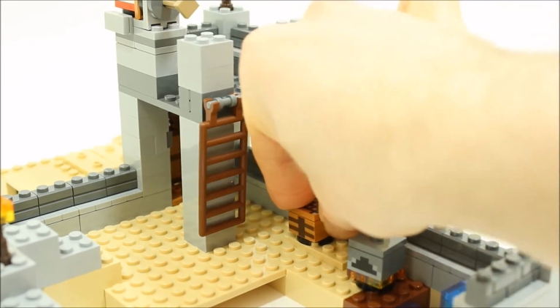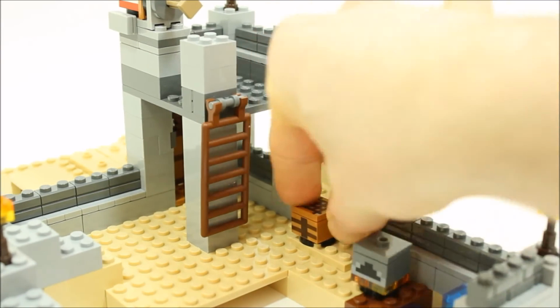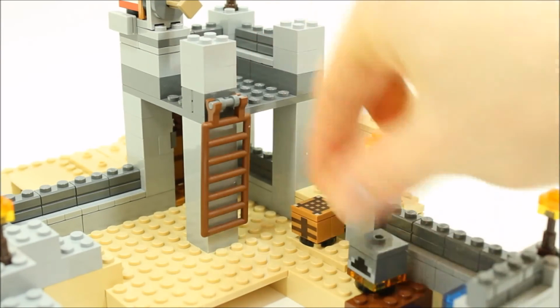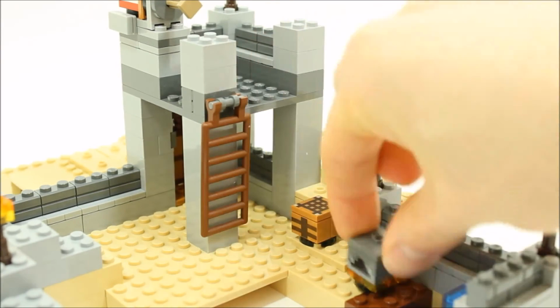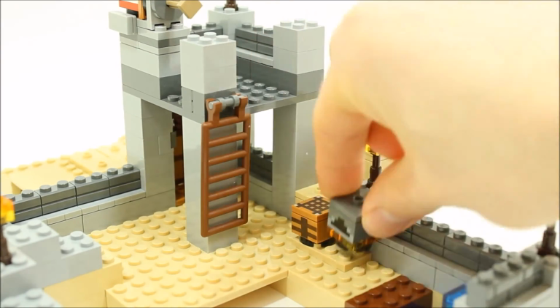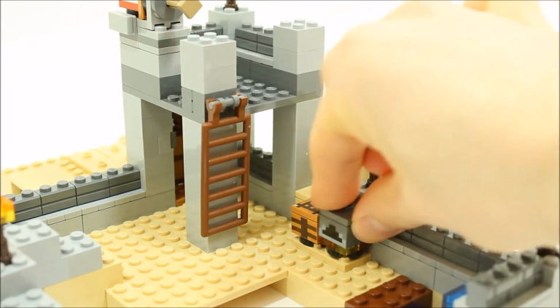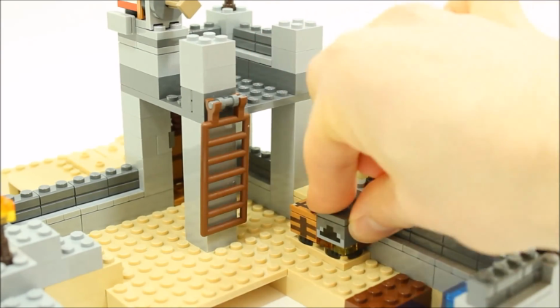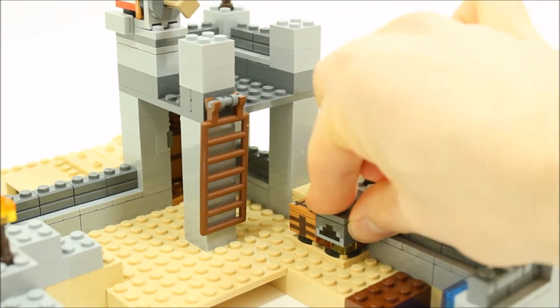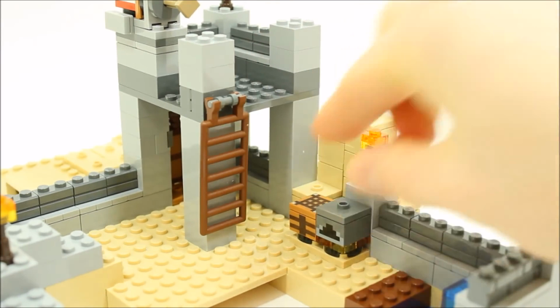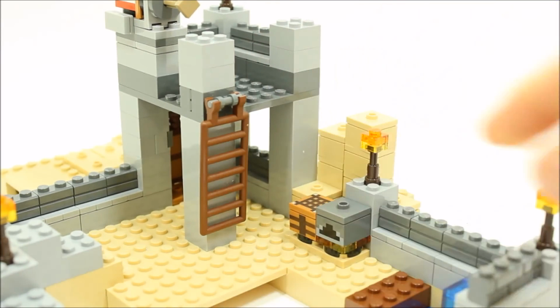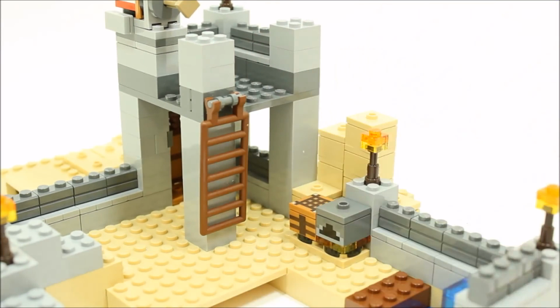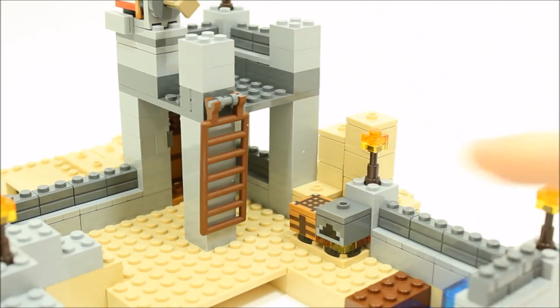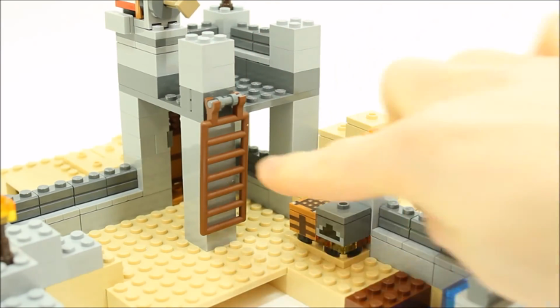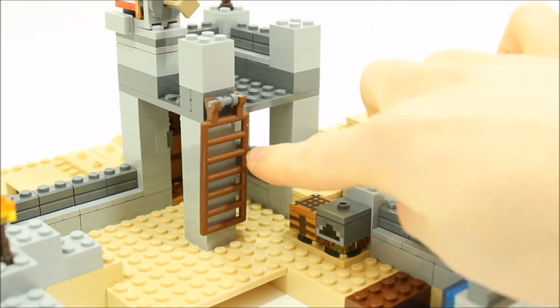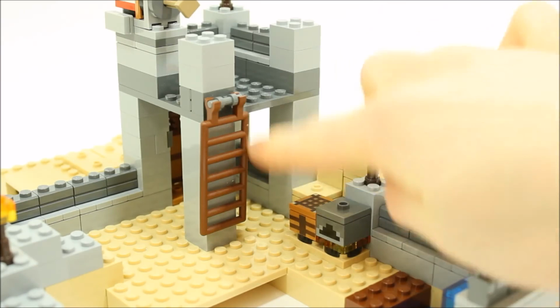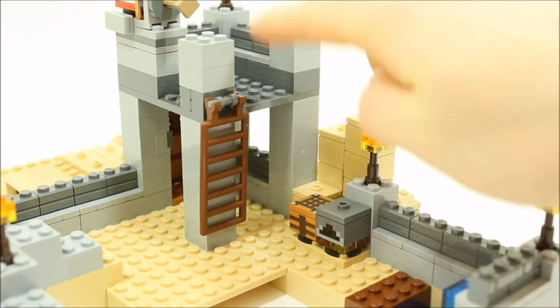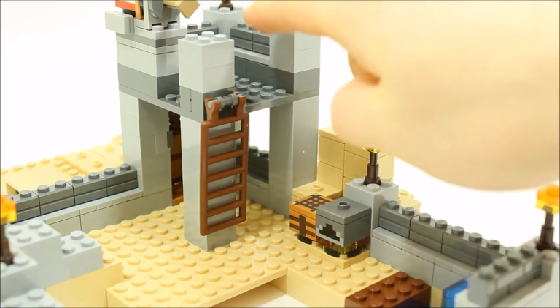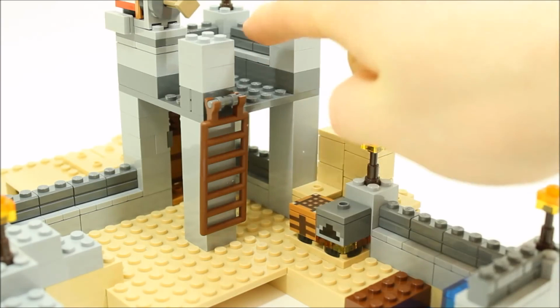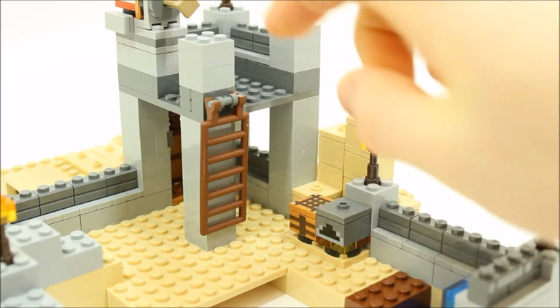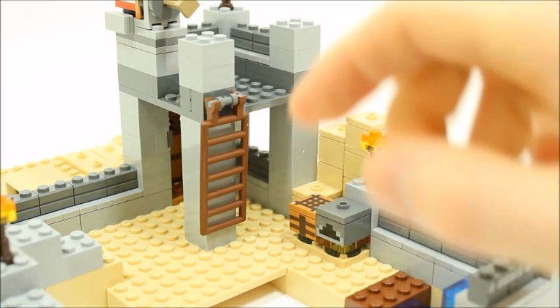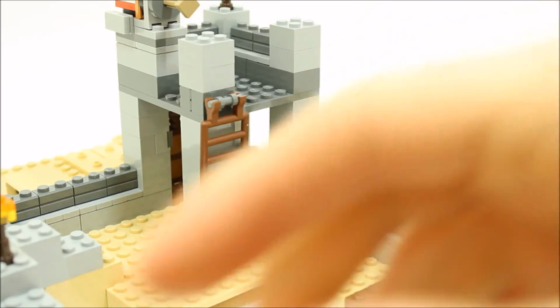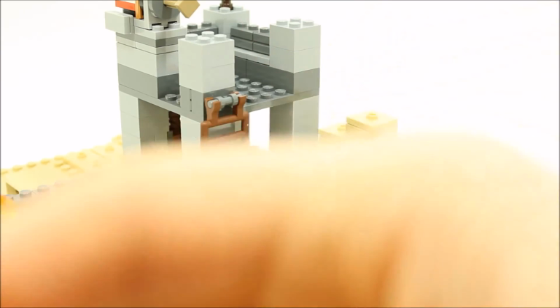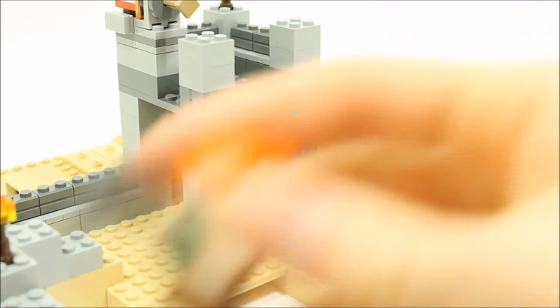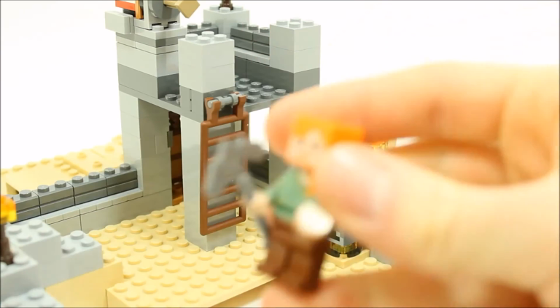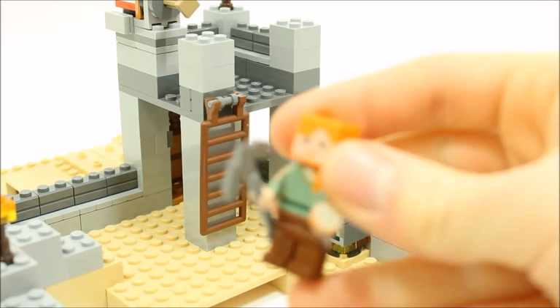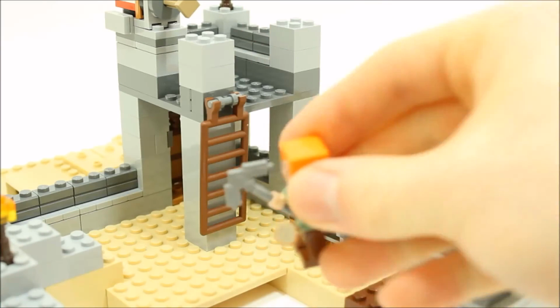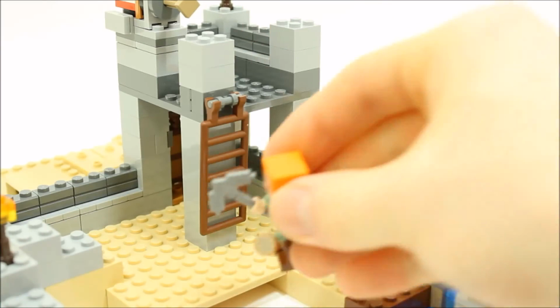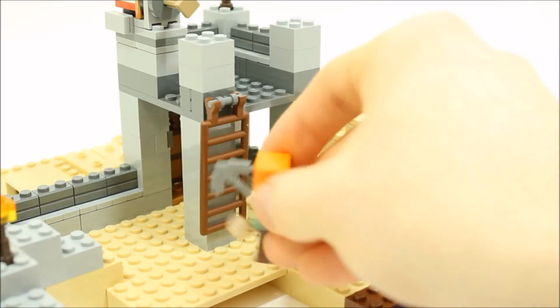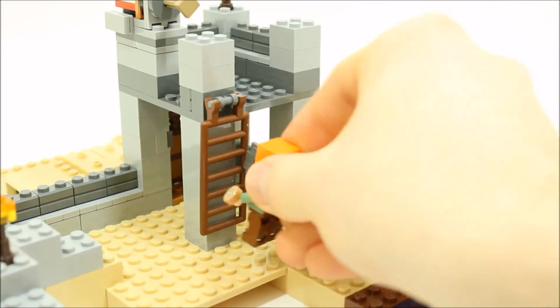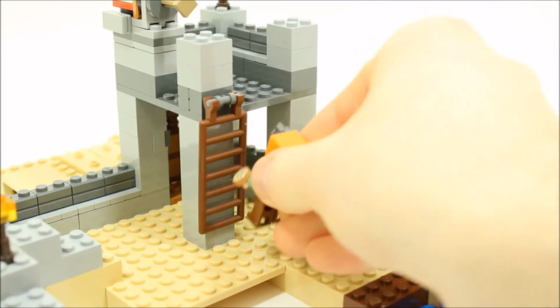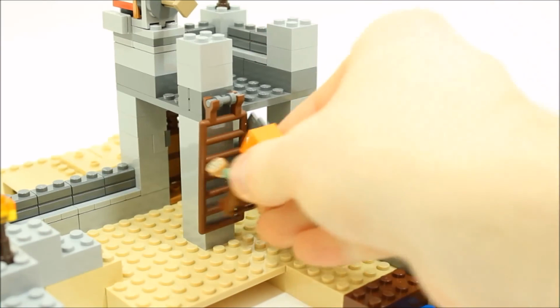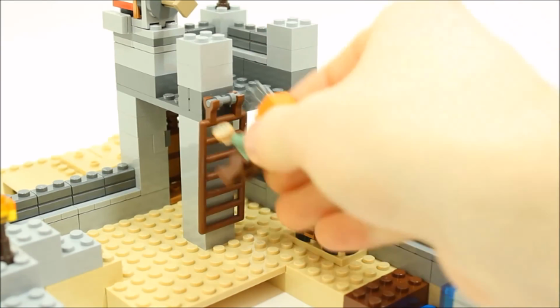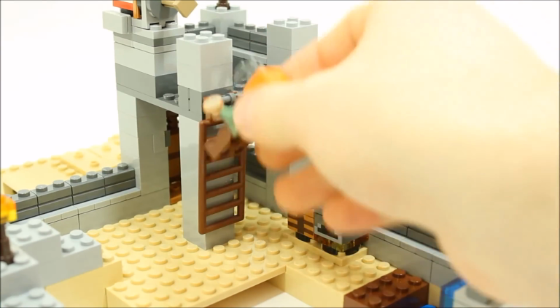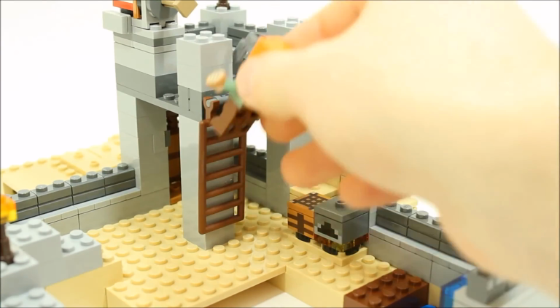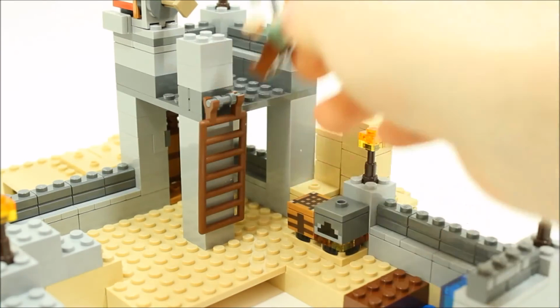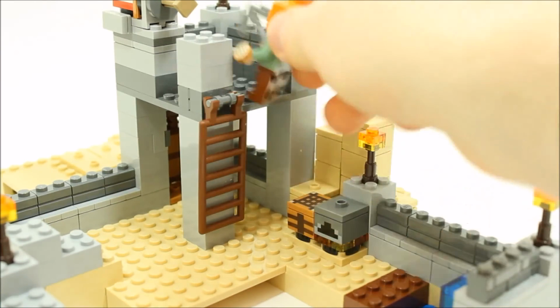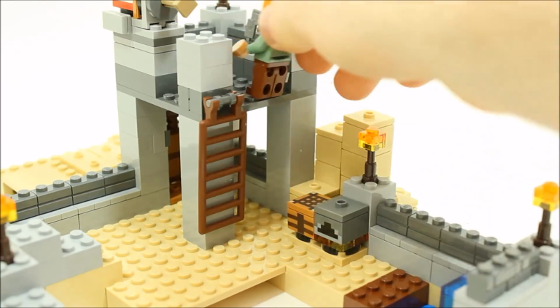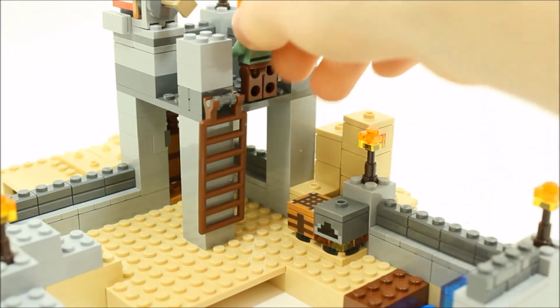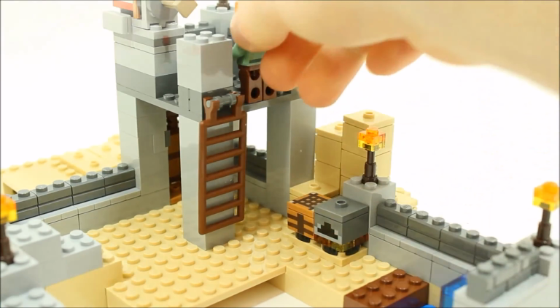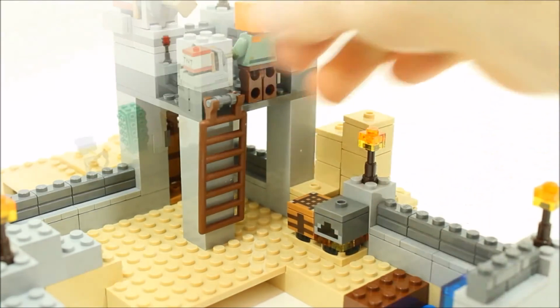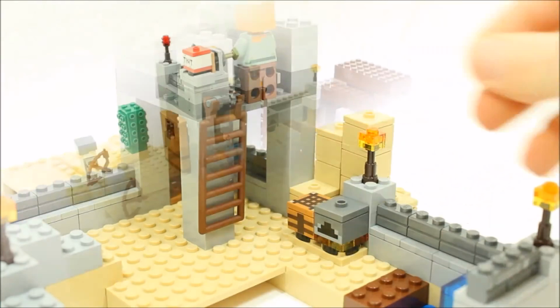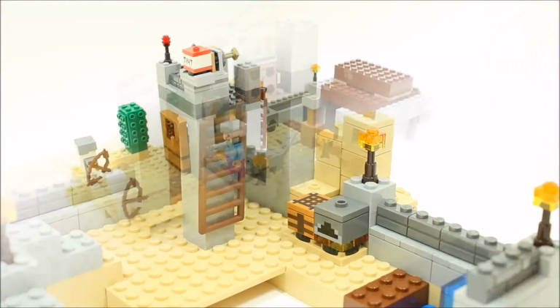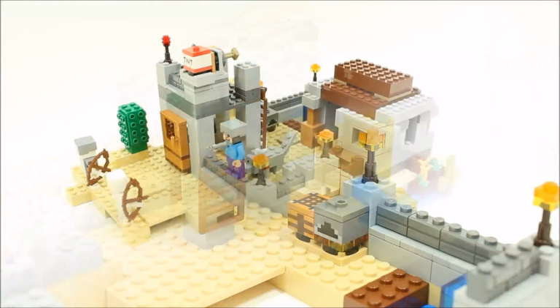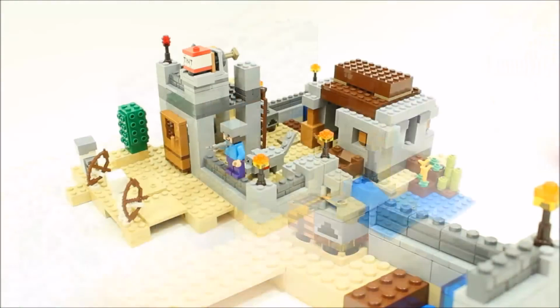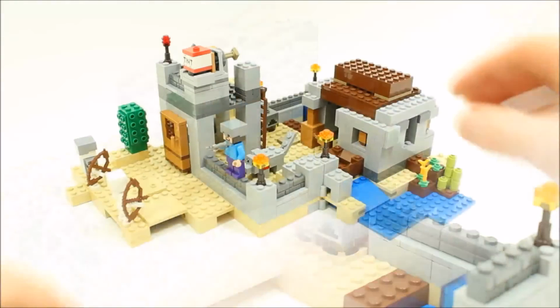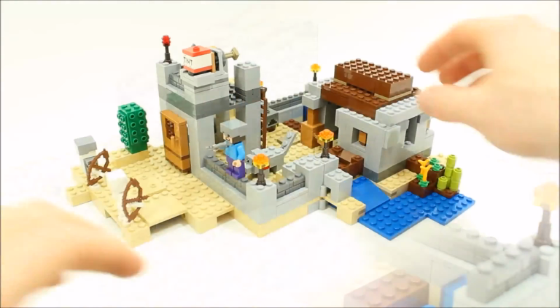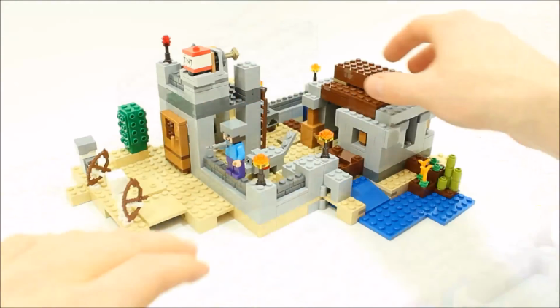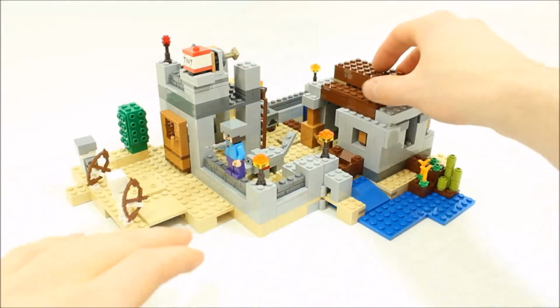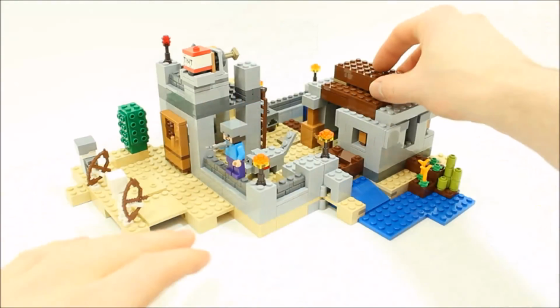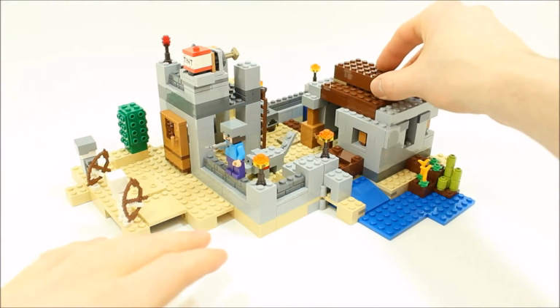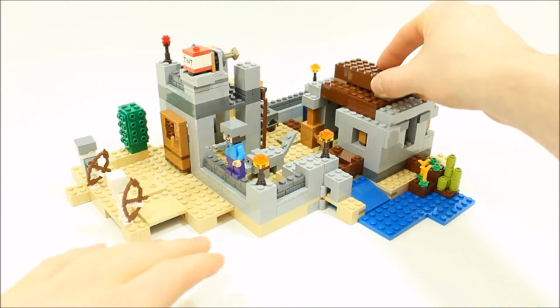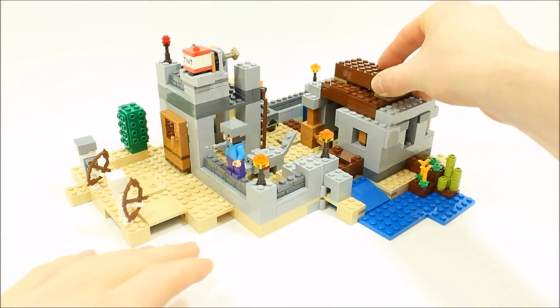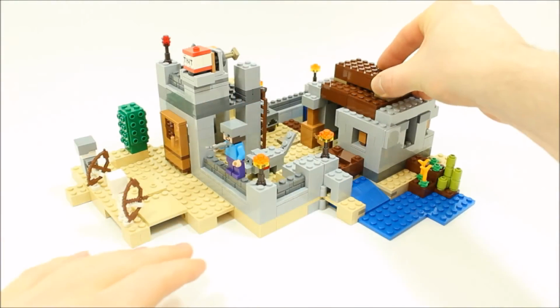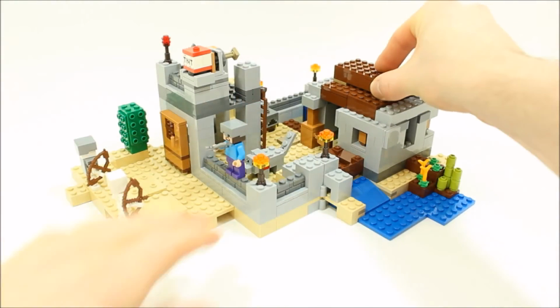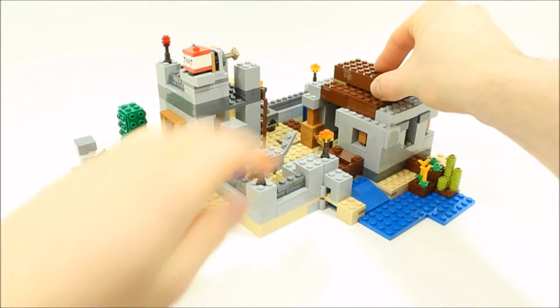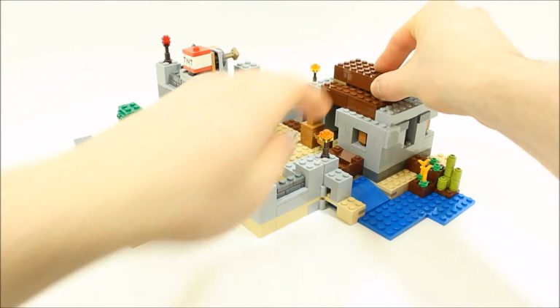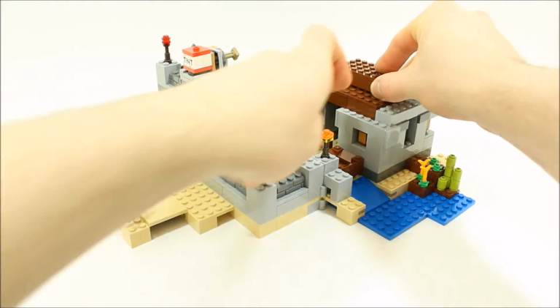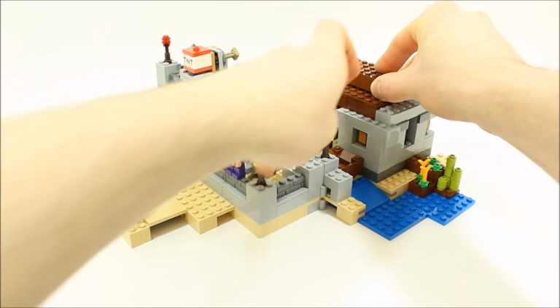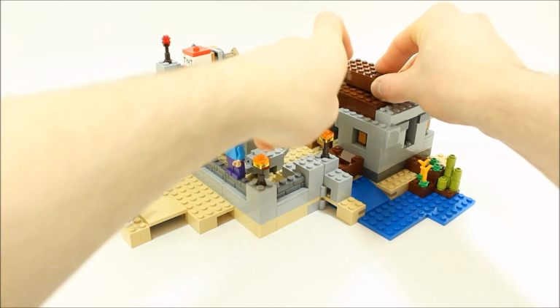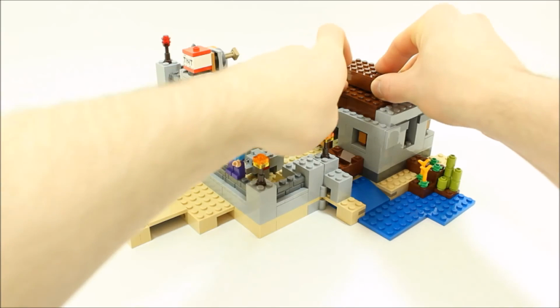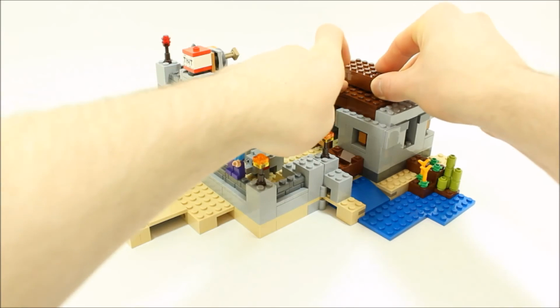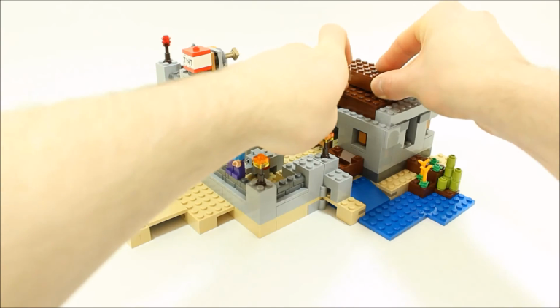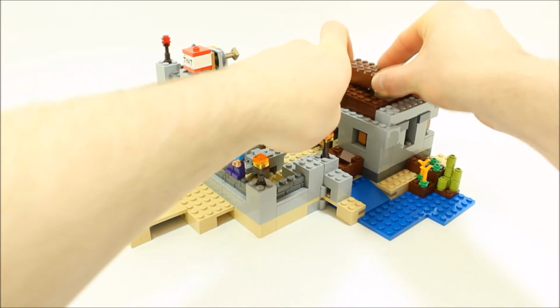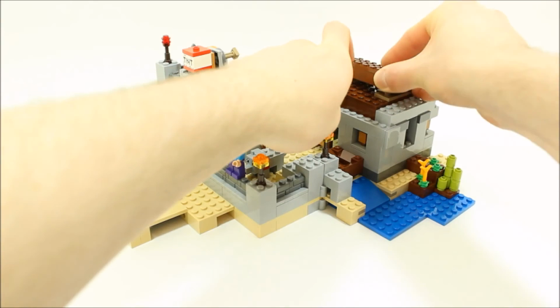Inside the outpost there's a furnace, a crafting table, and an access ladder for Alex to climb and reach the TNT piston.